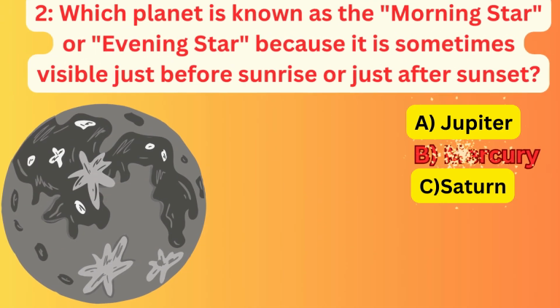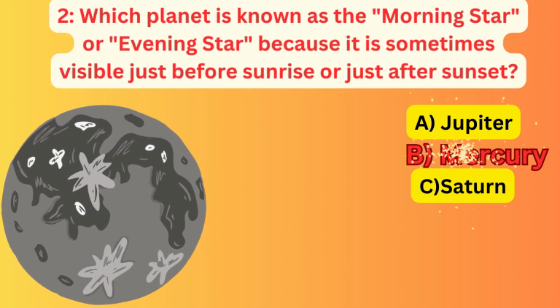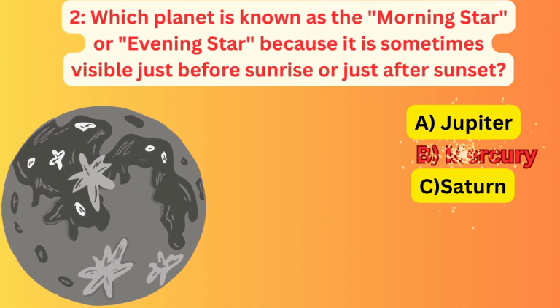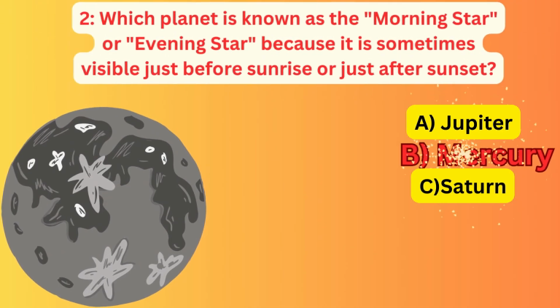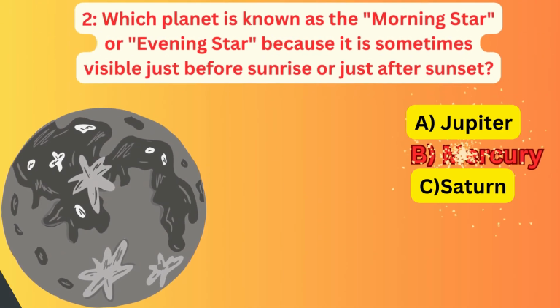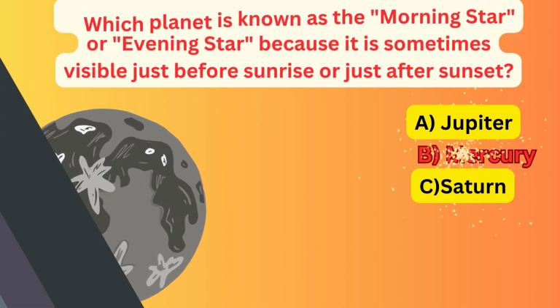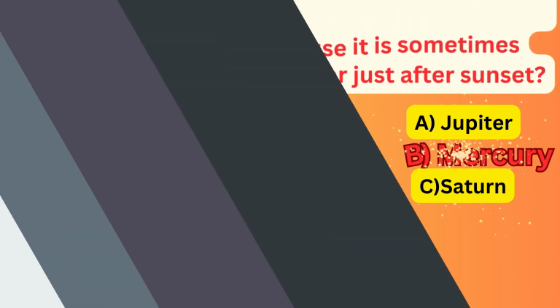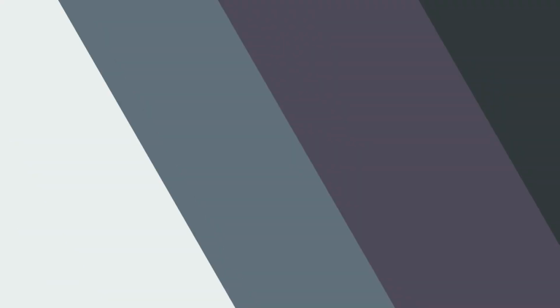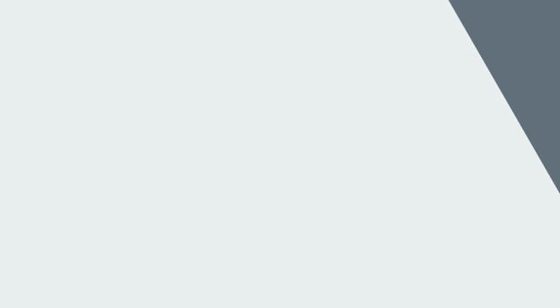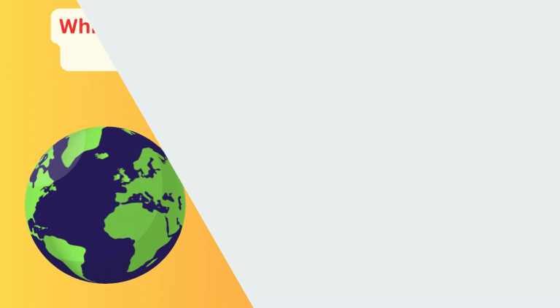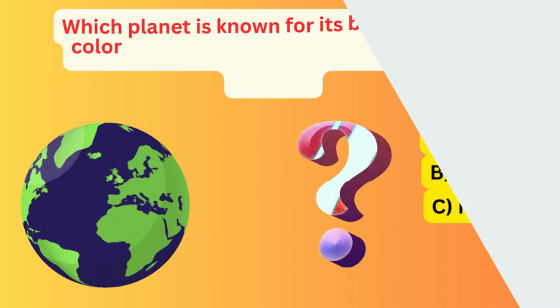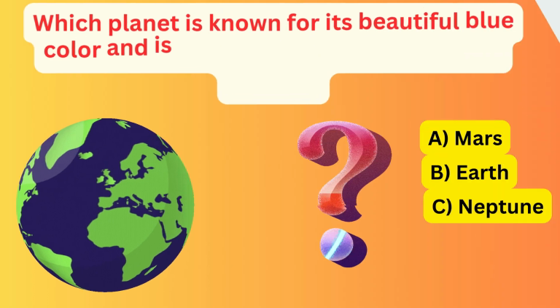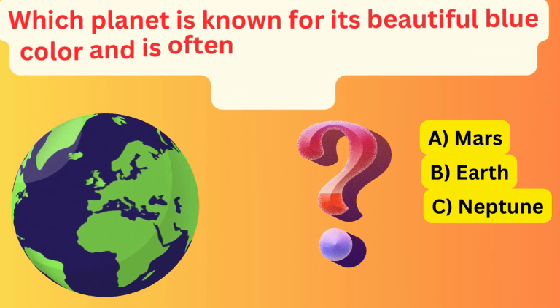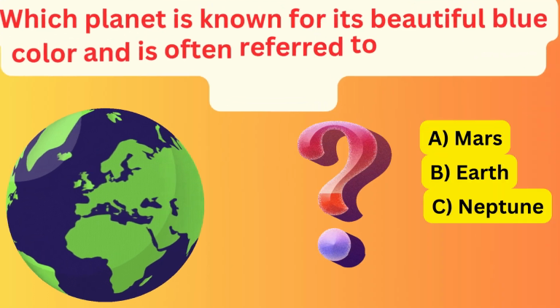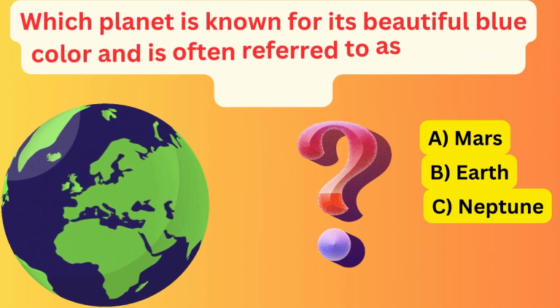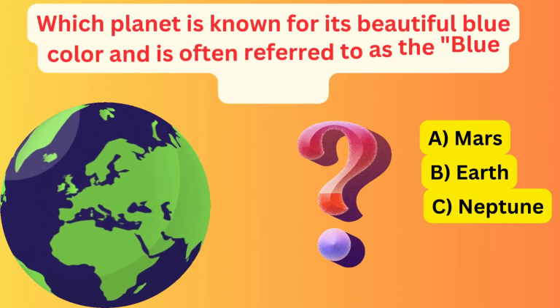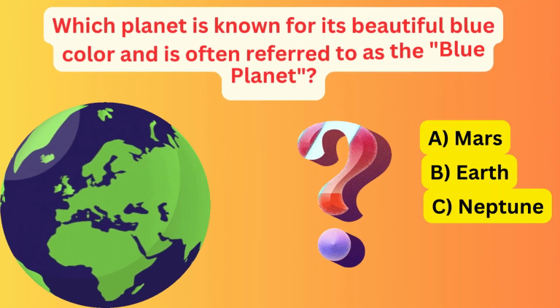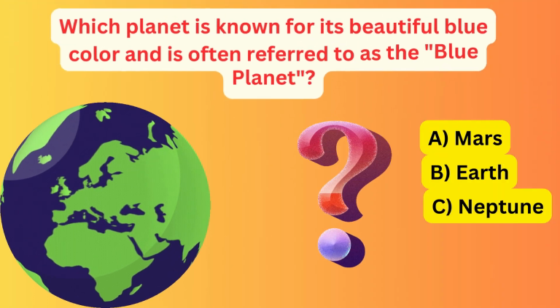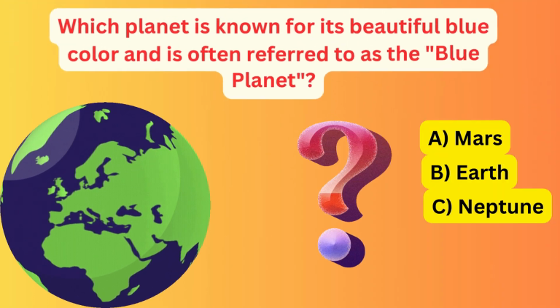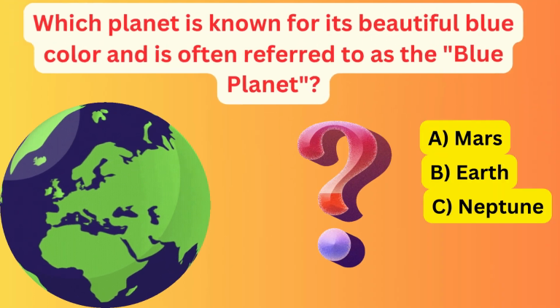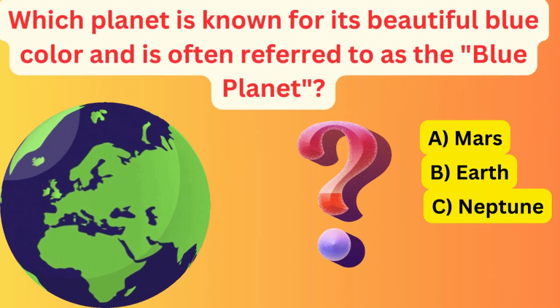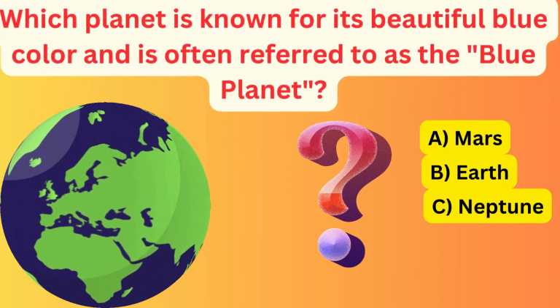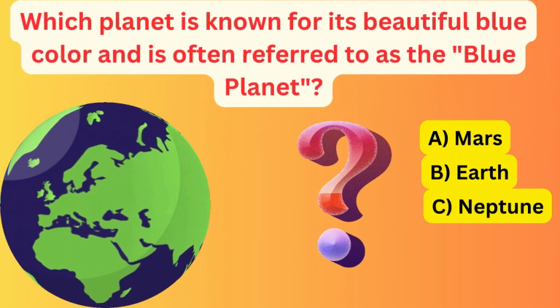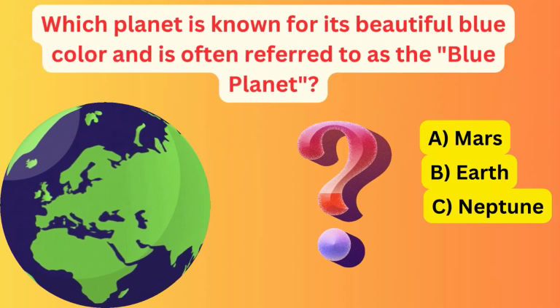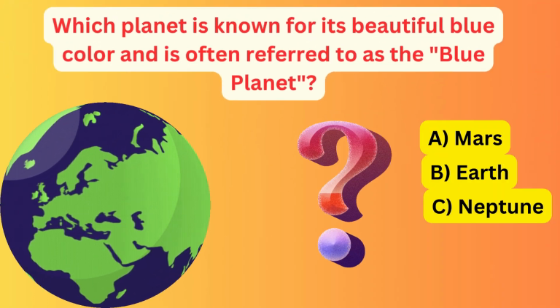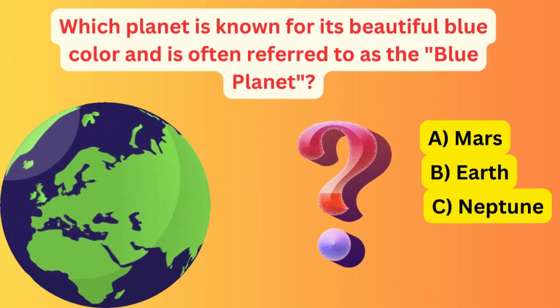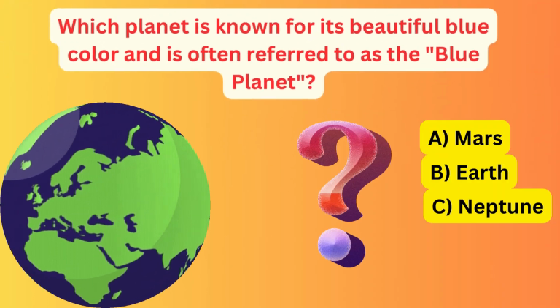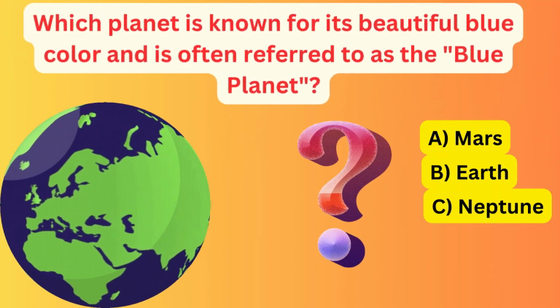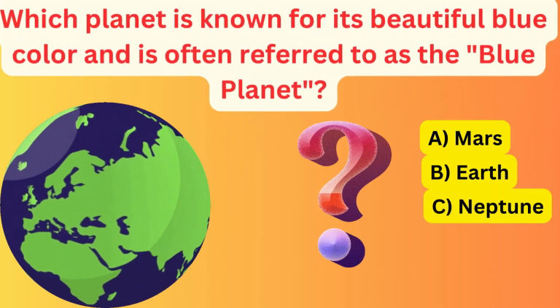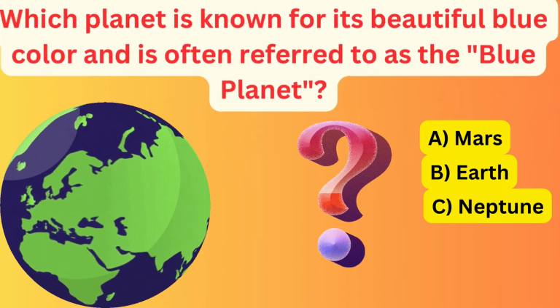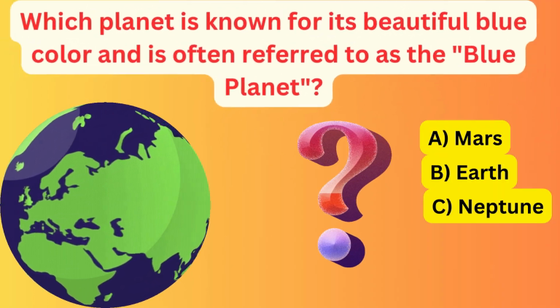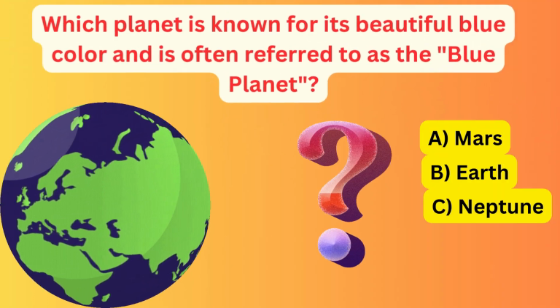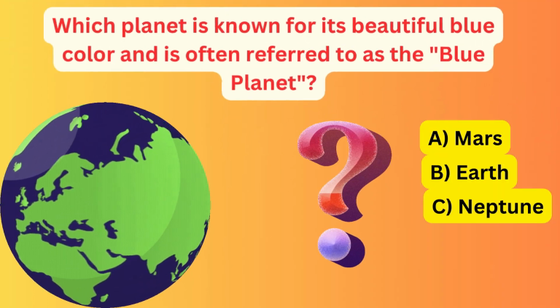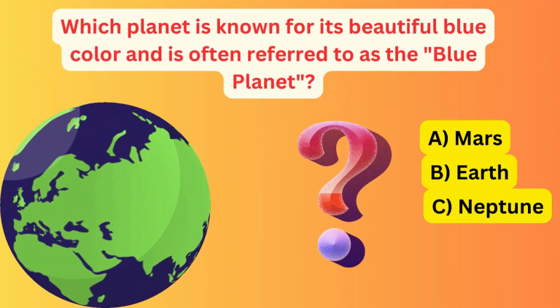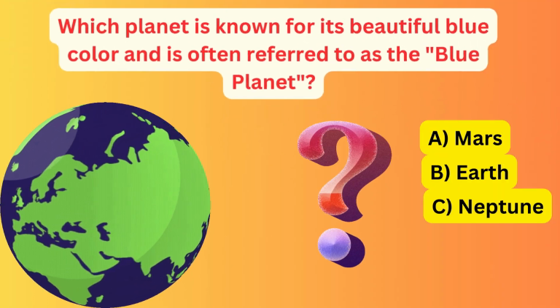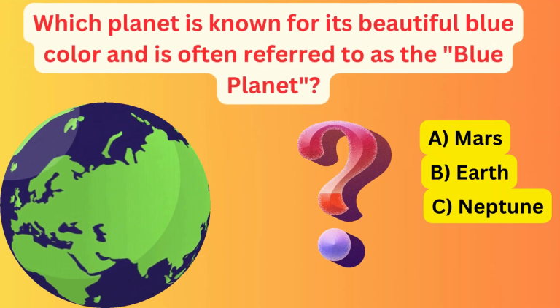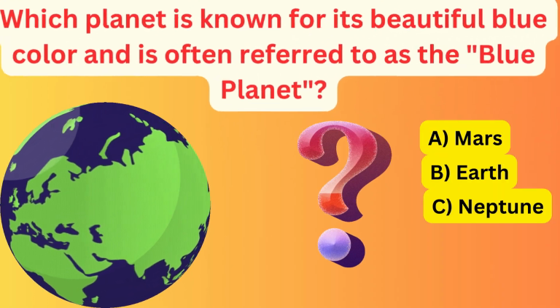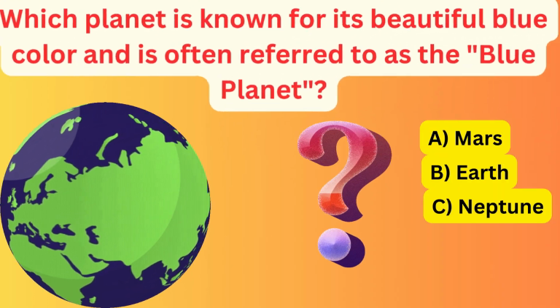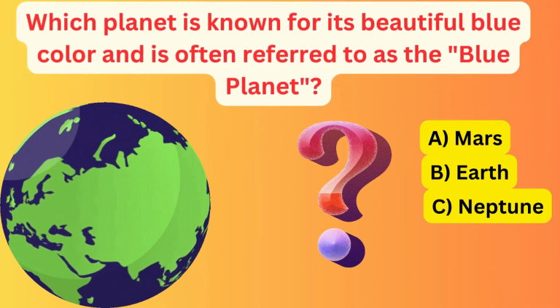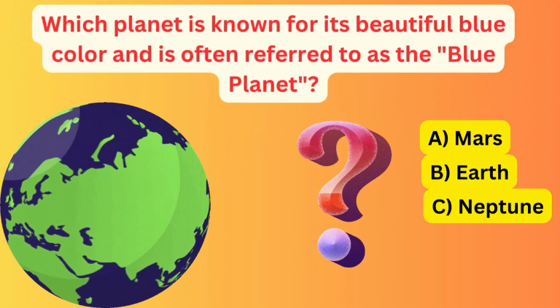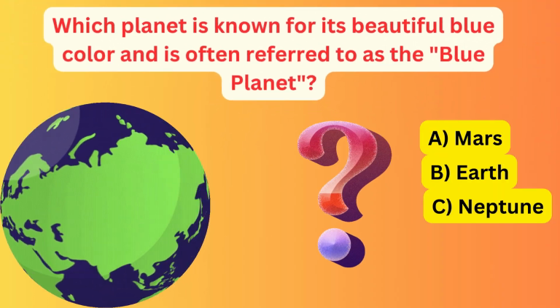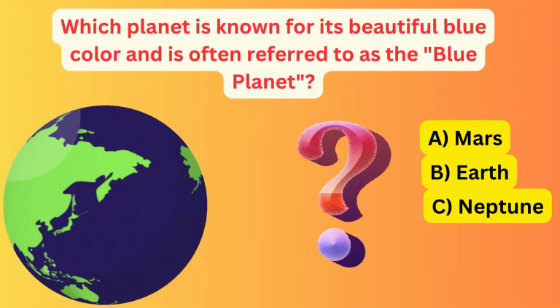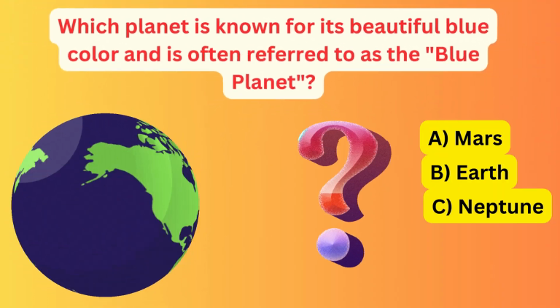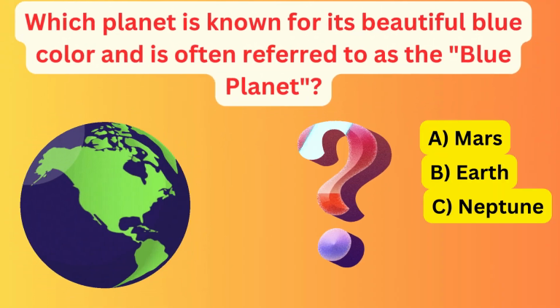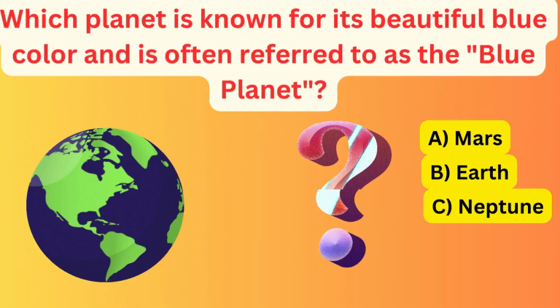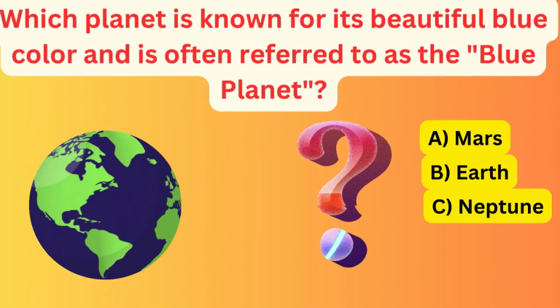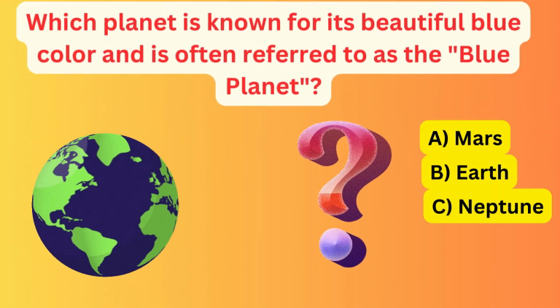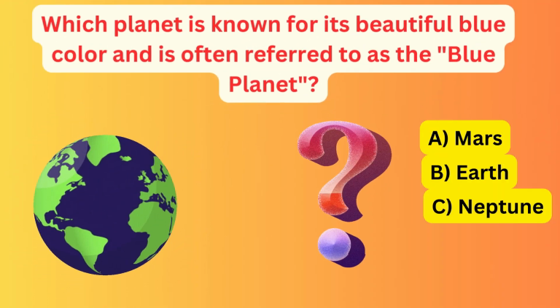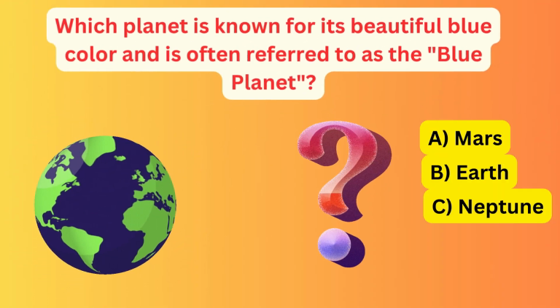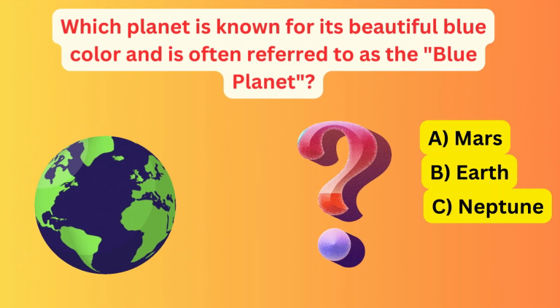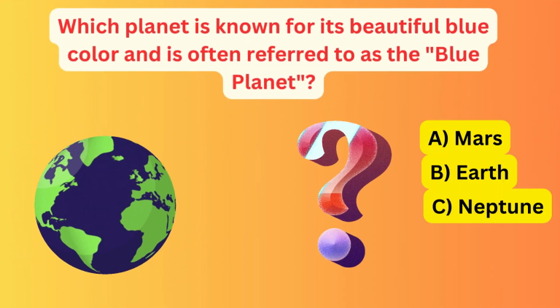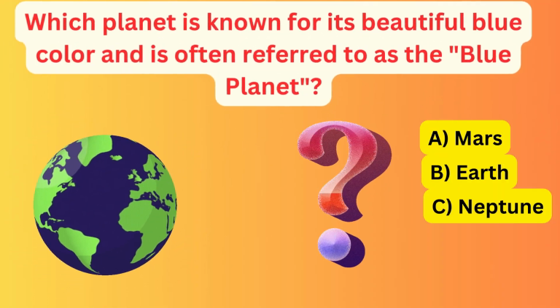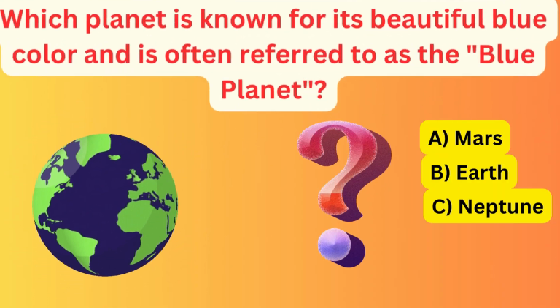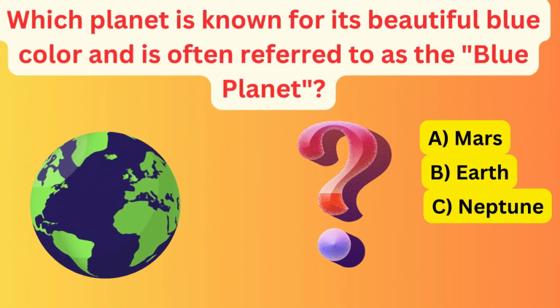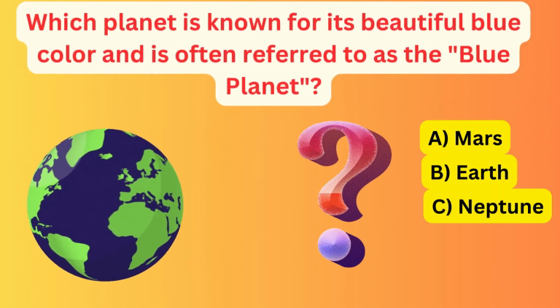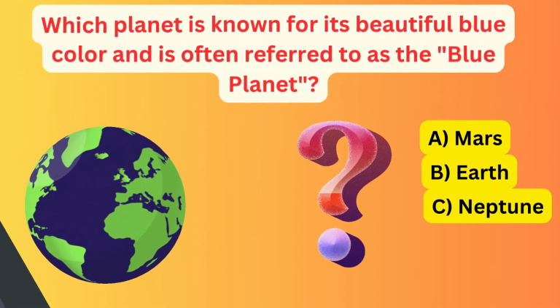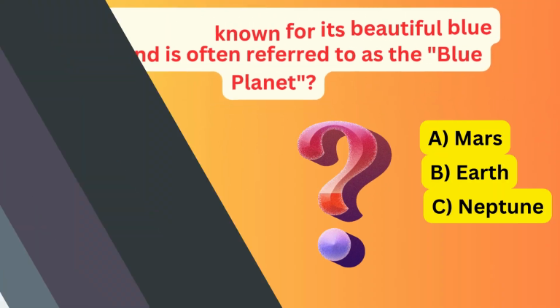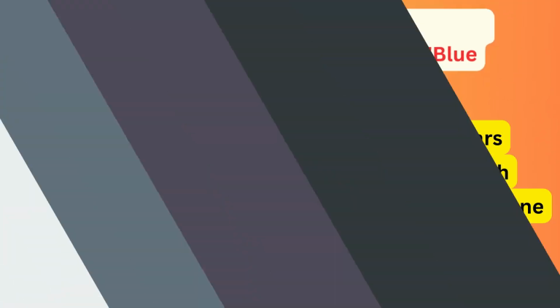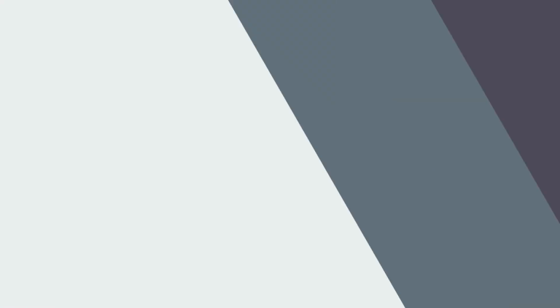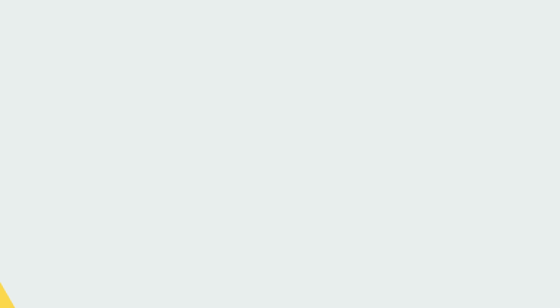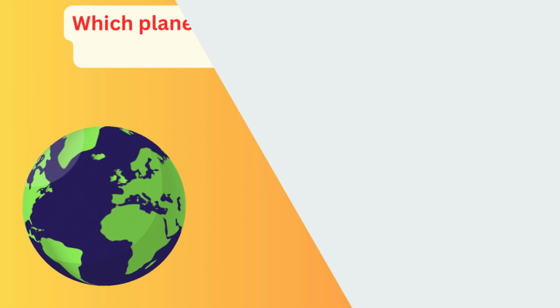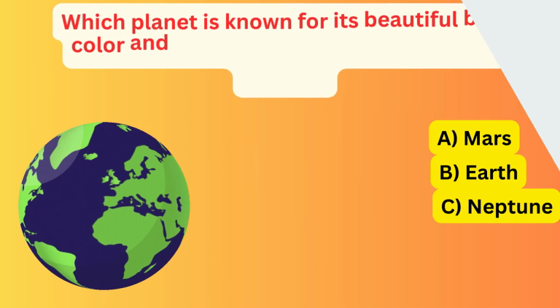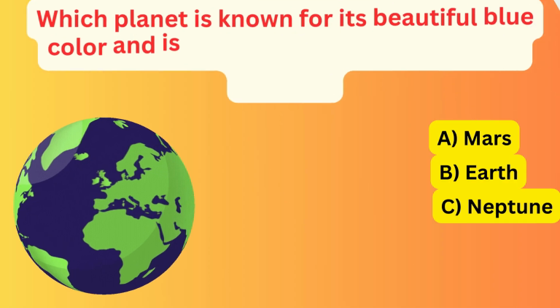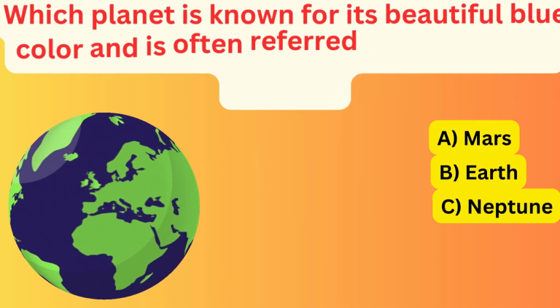Which planet is known for its beautiful blue colour and is often referred to as the blue planet? A. Mars.